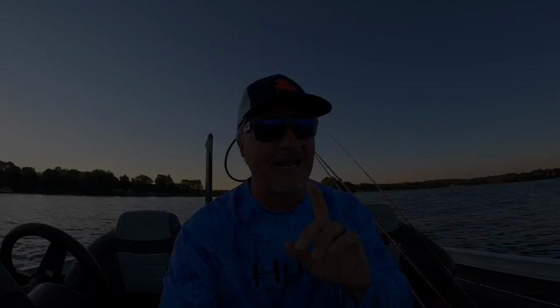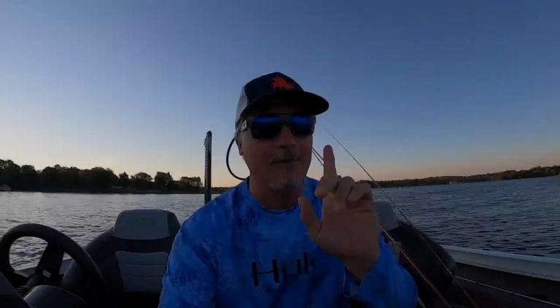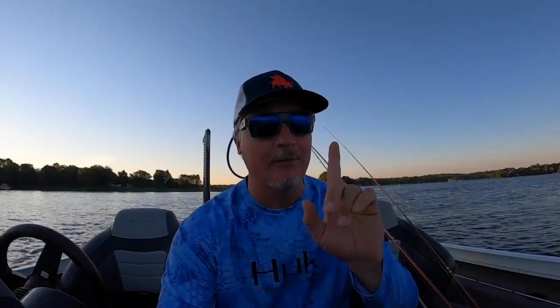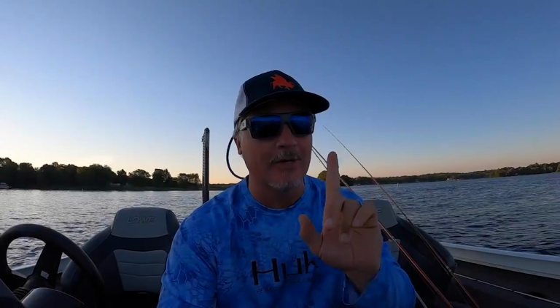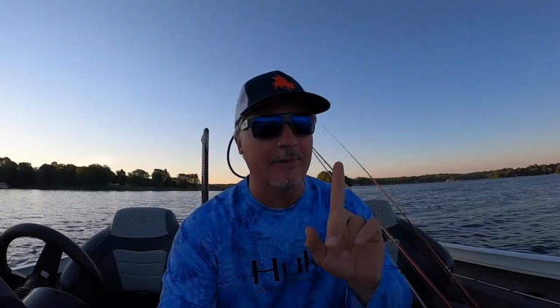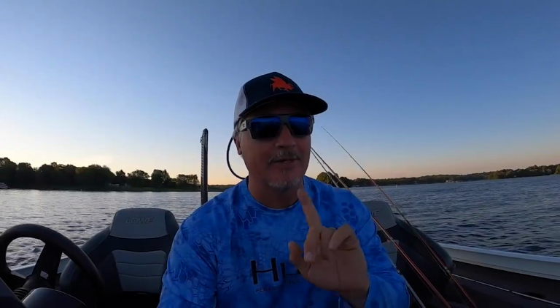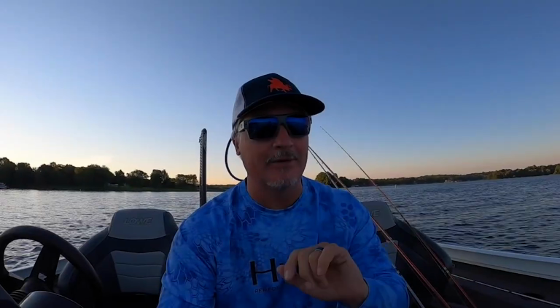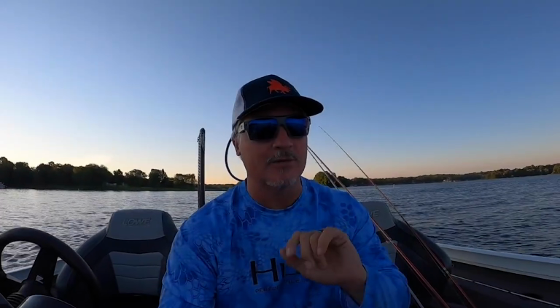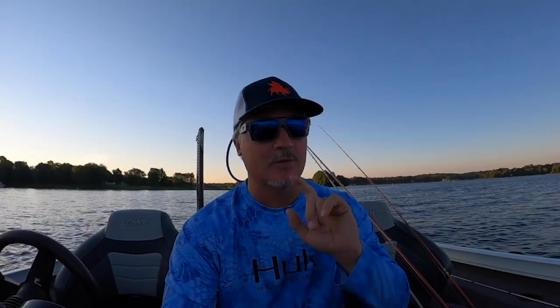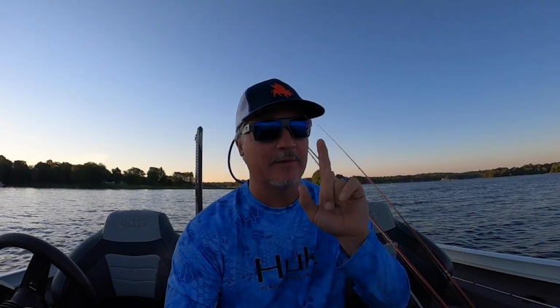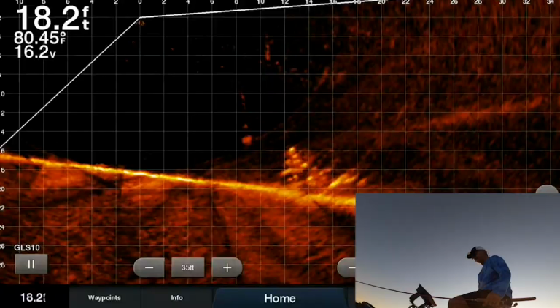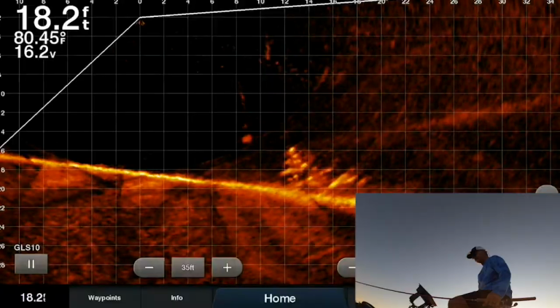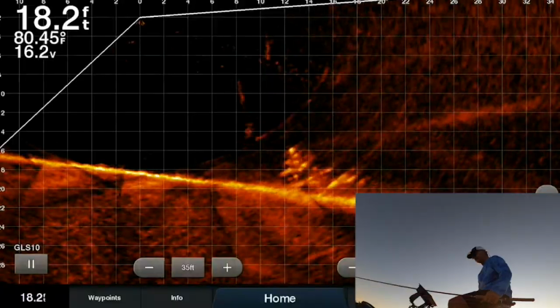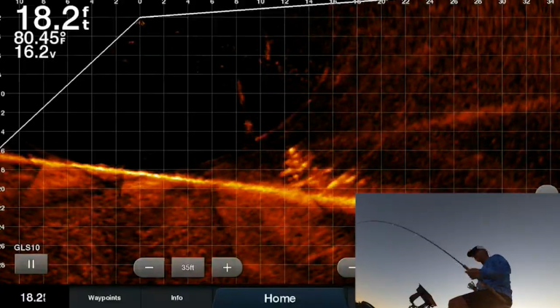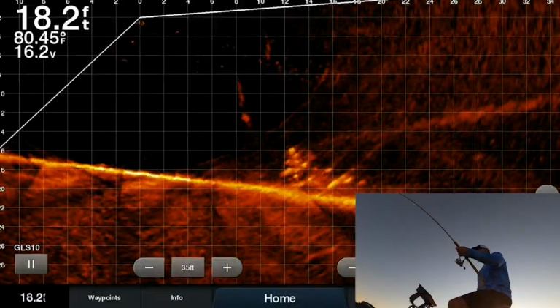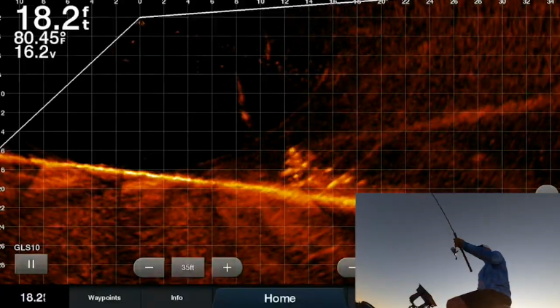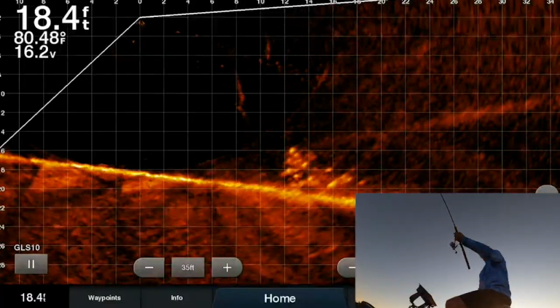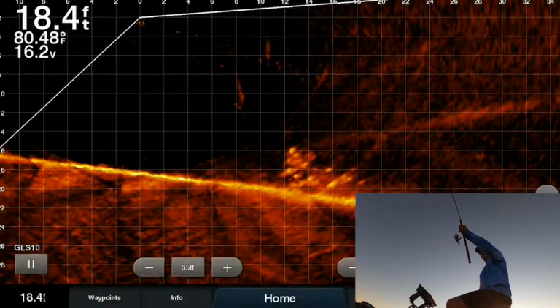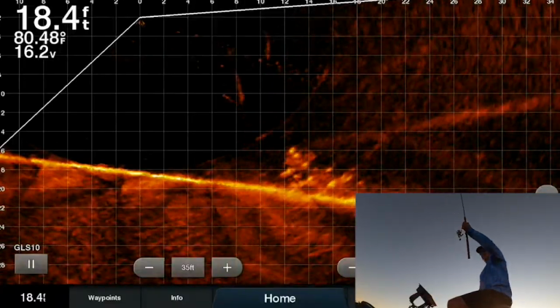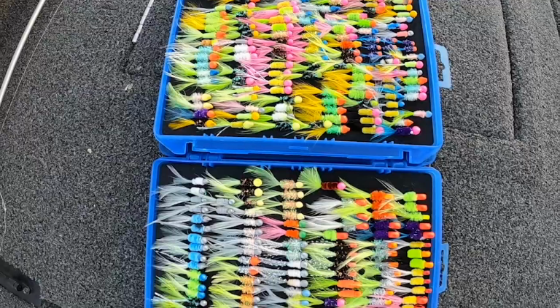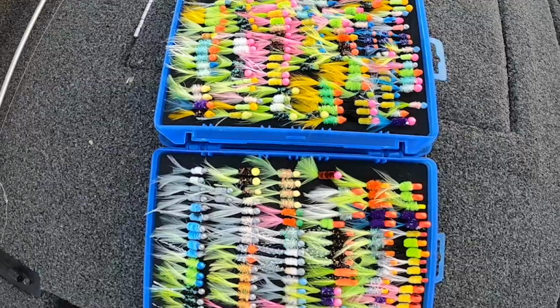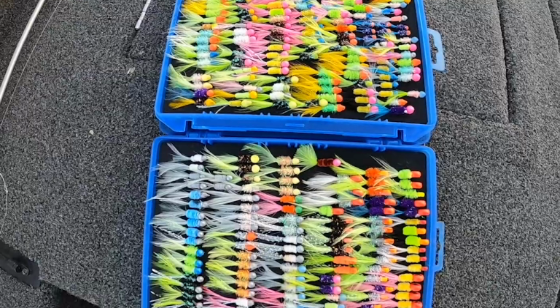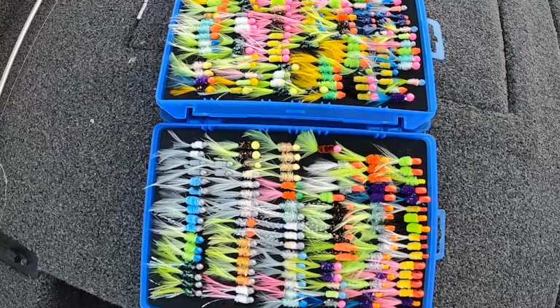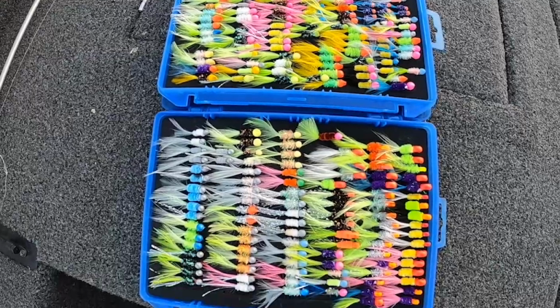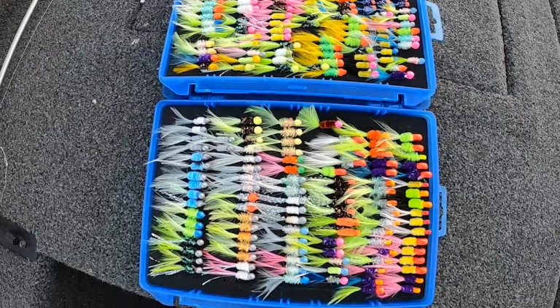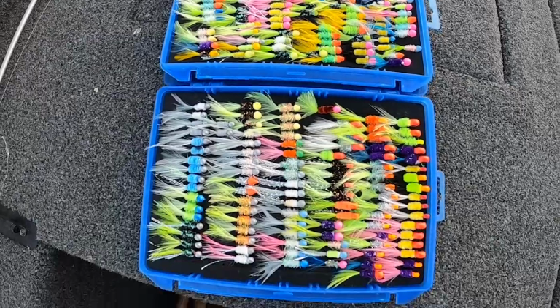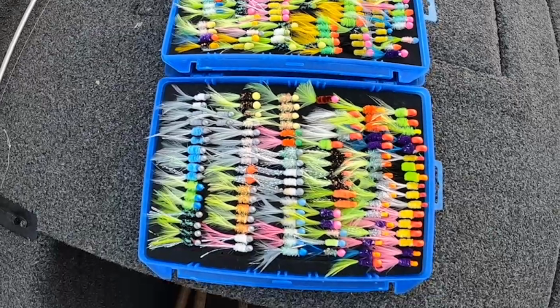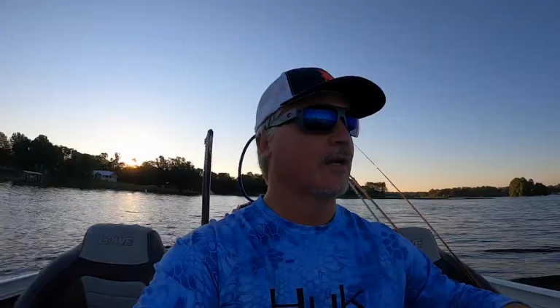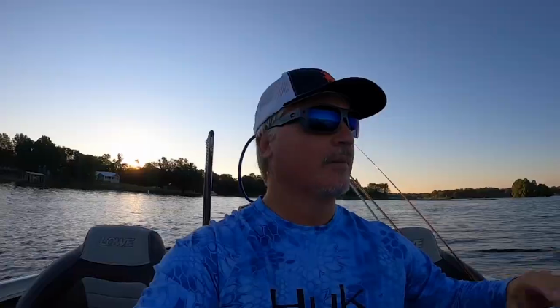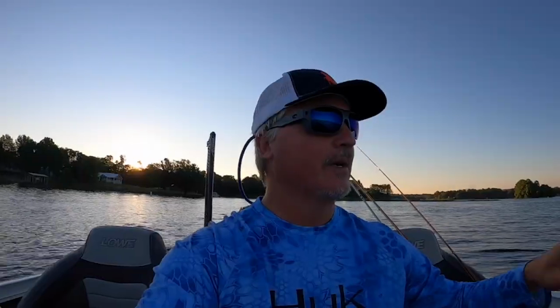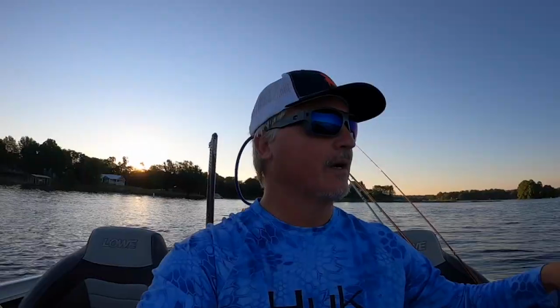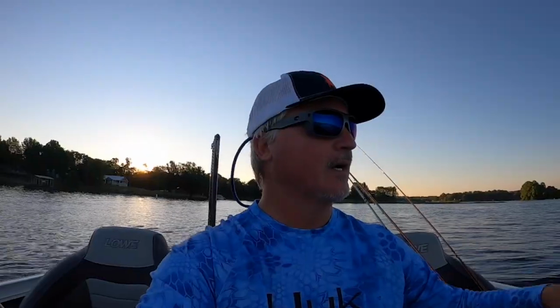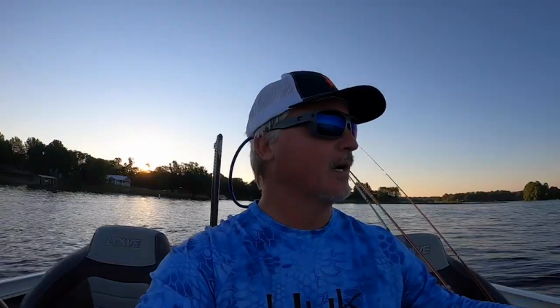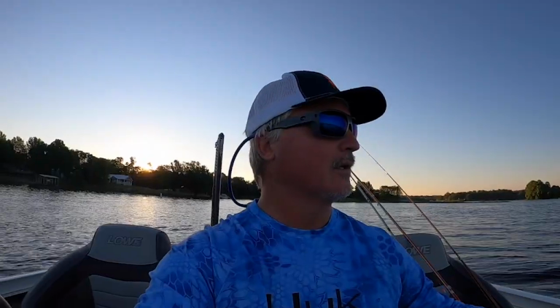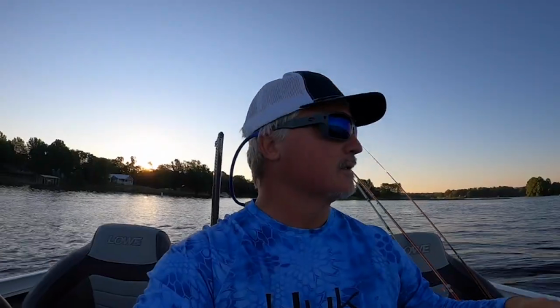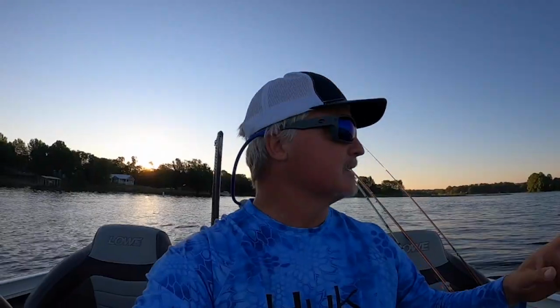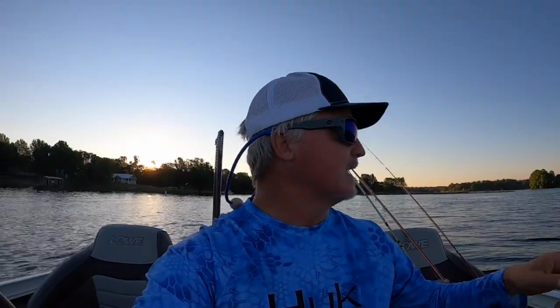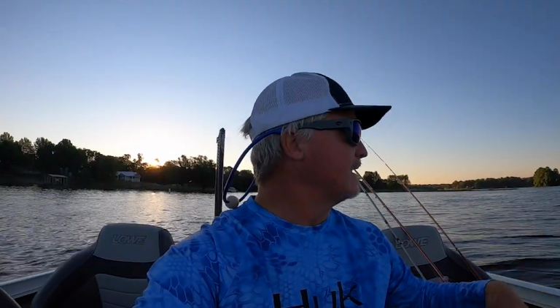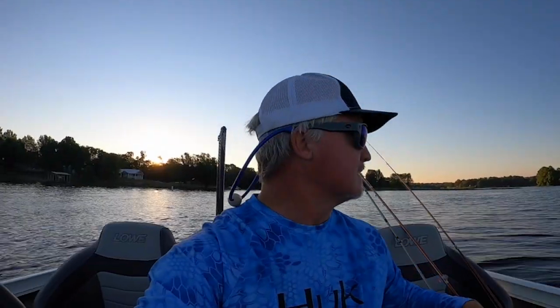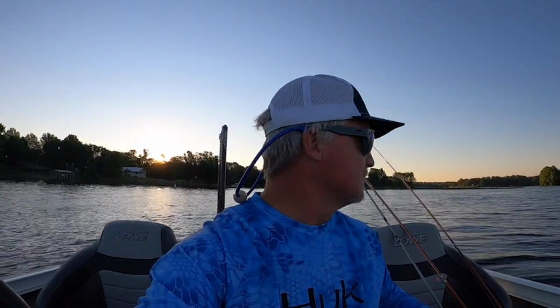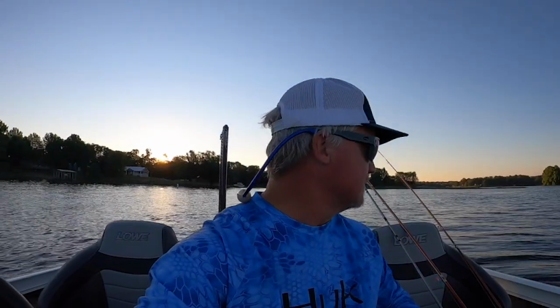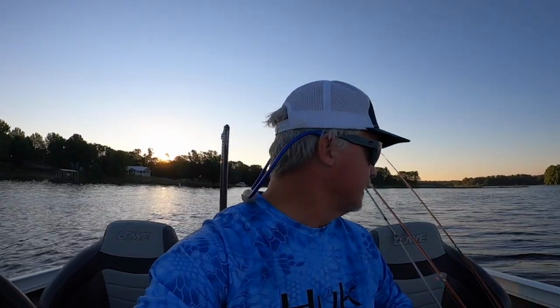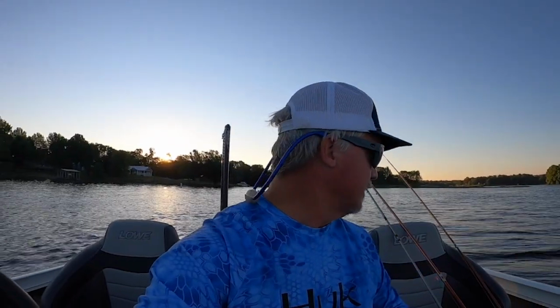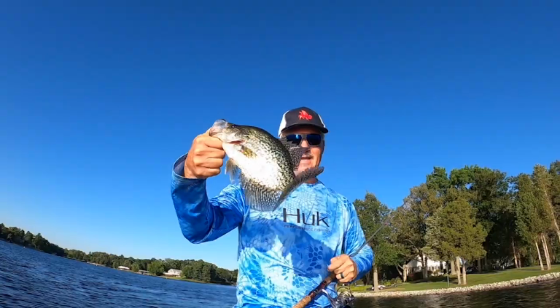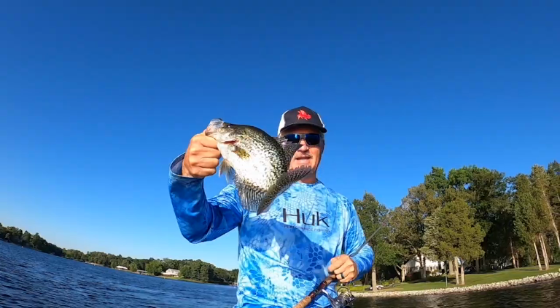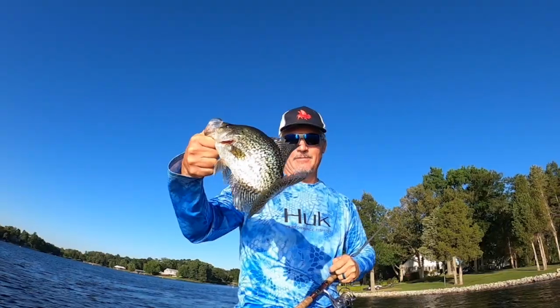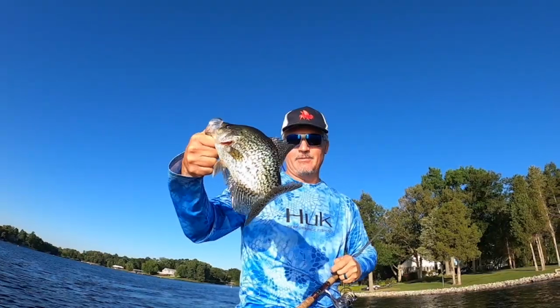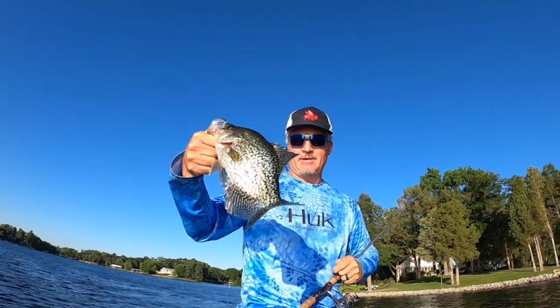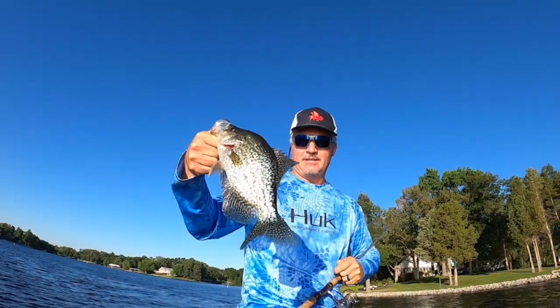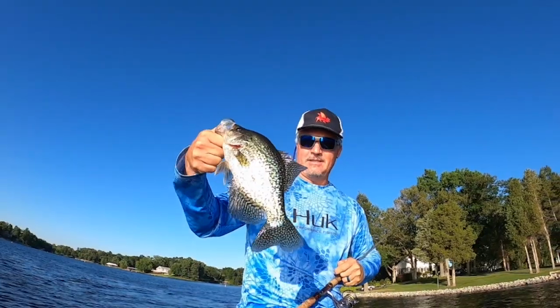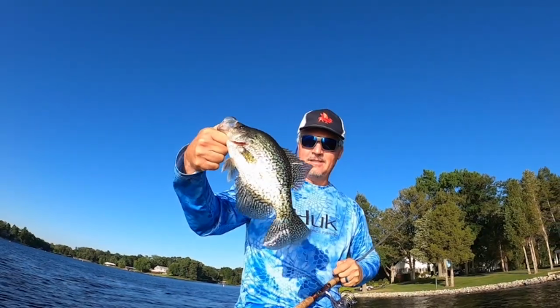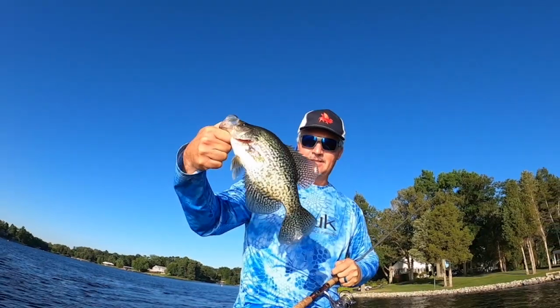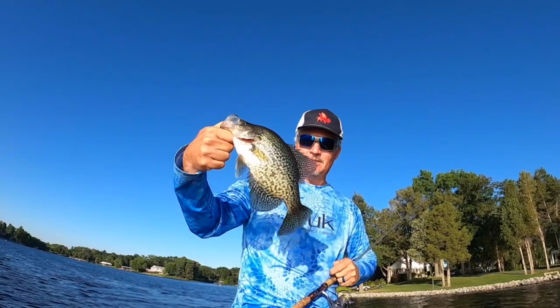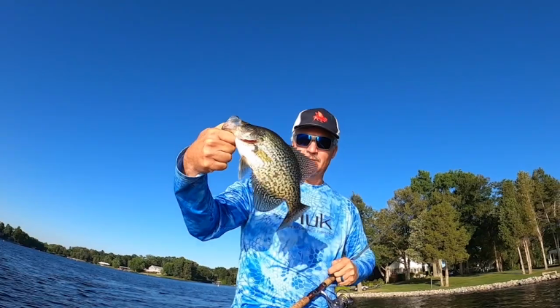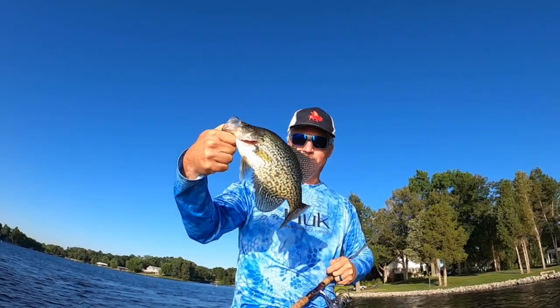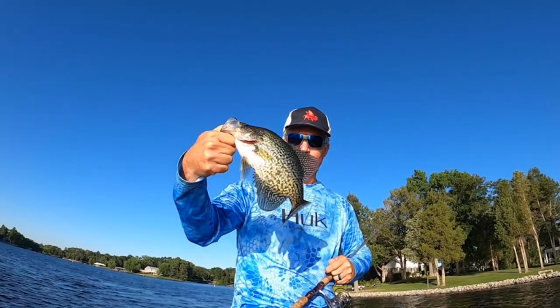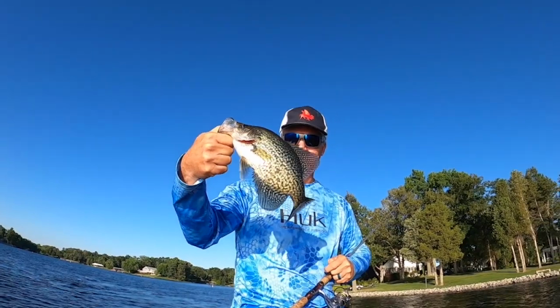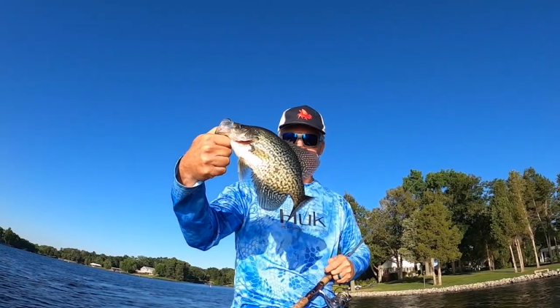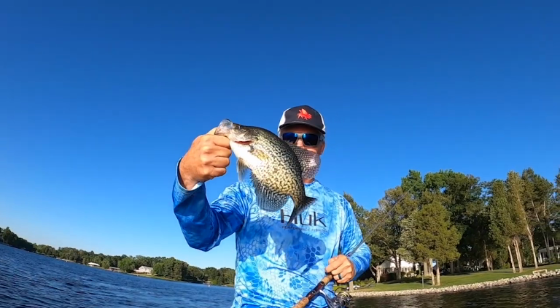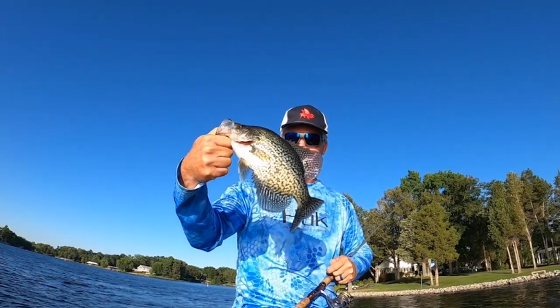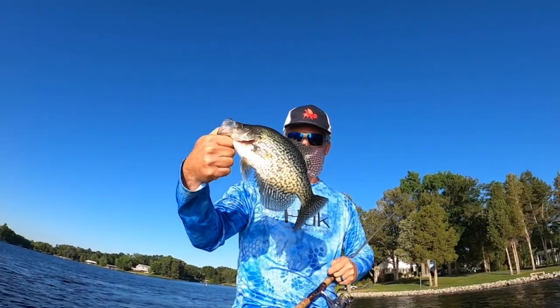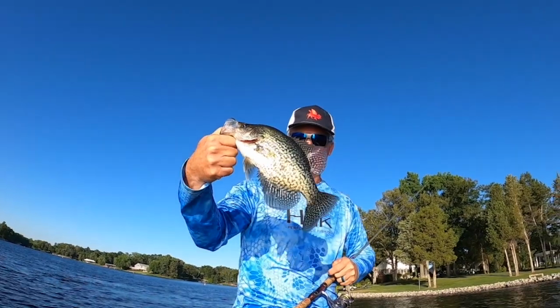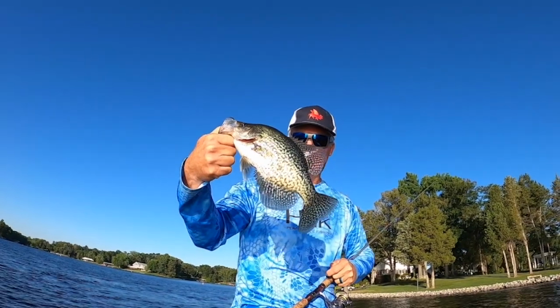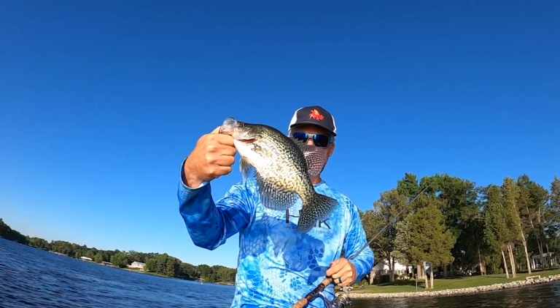Today we're gonna be messing with these hair jigs. We're gonna compare colors and sizes — that's a hammer right there, that's a great fish.